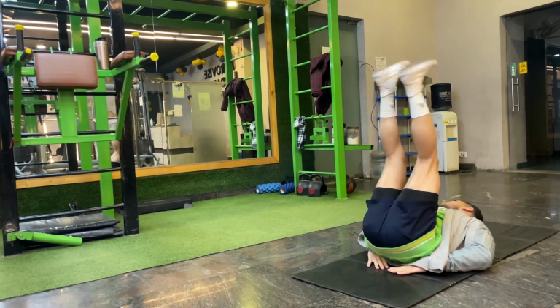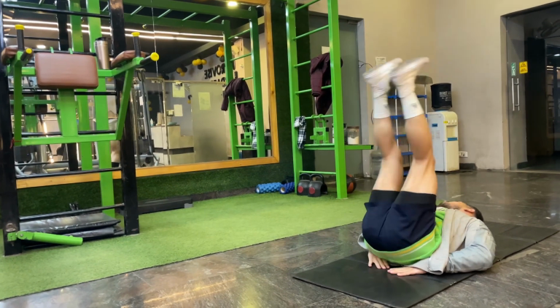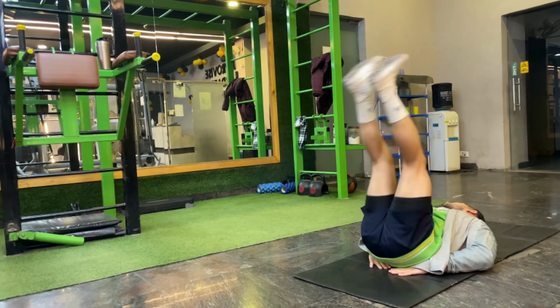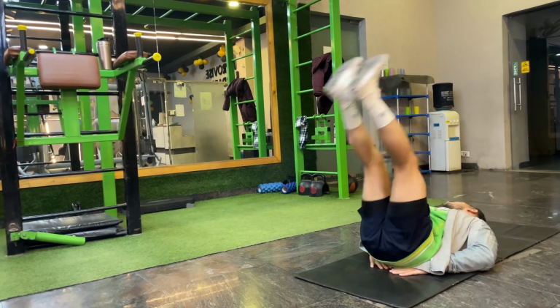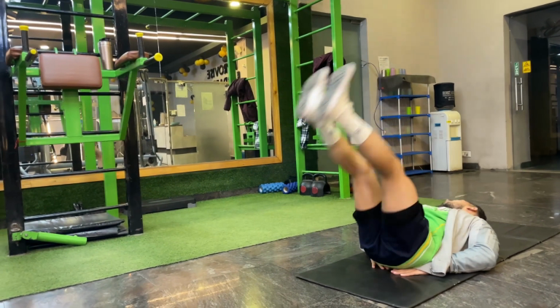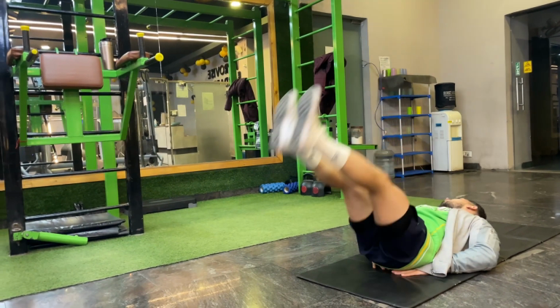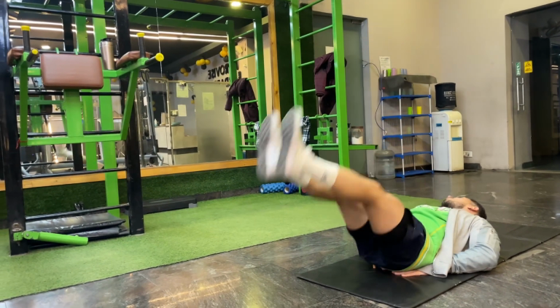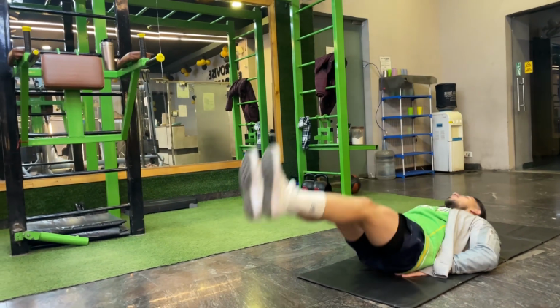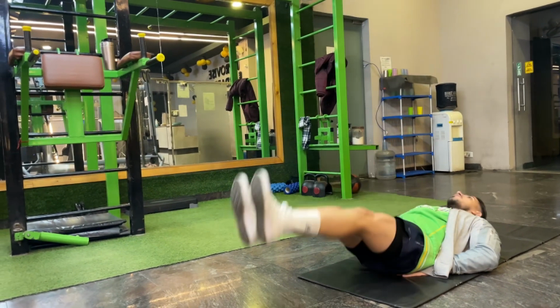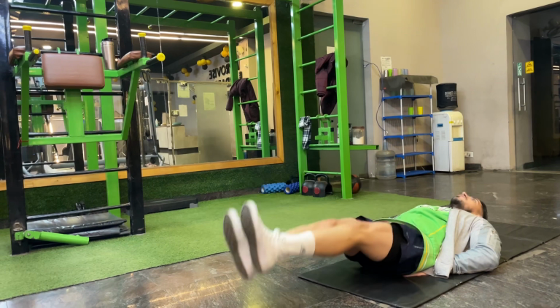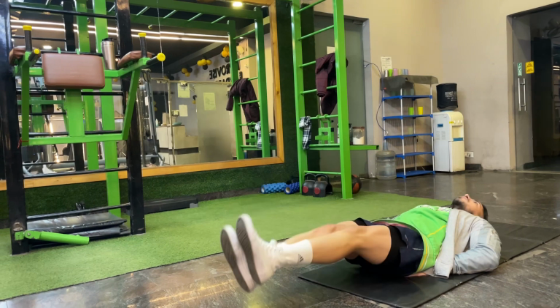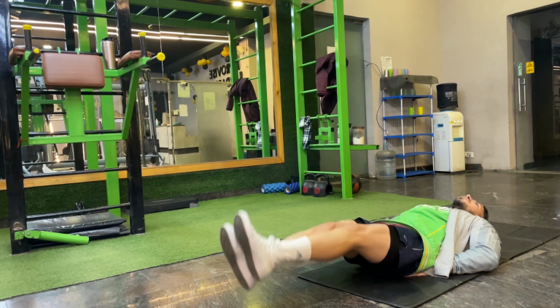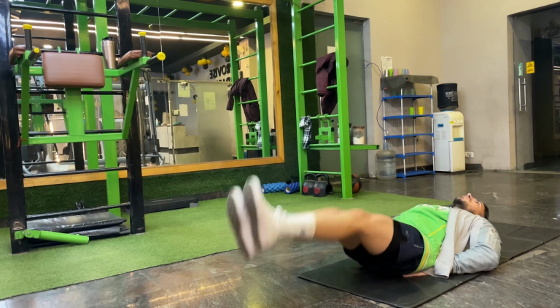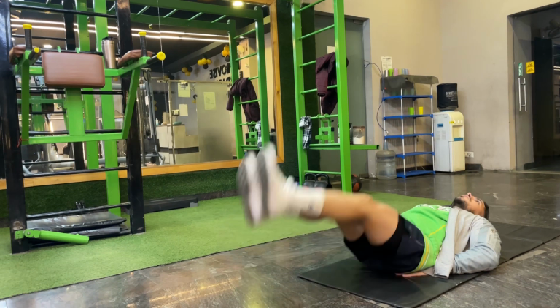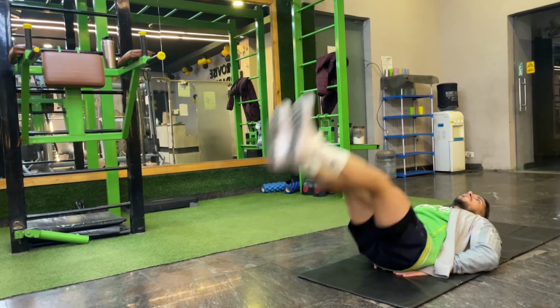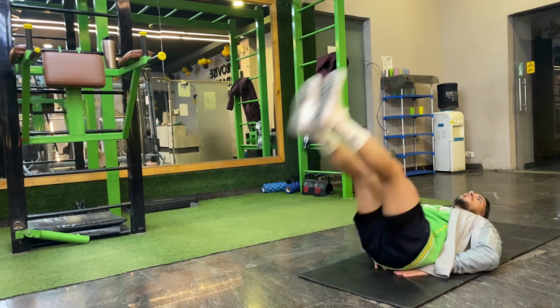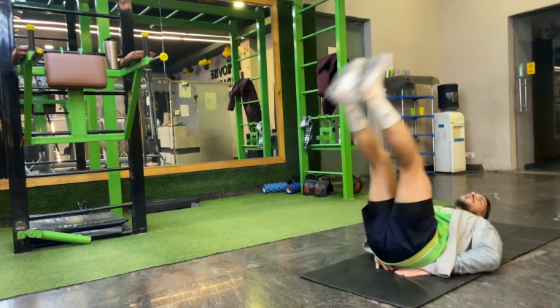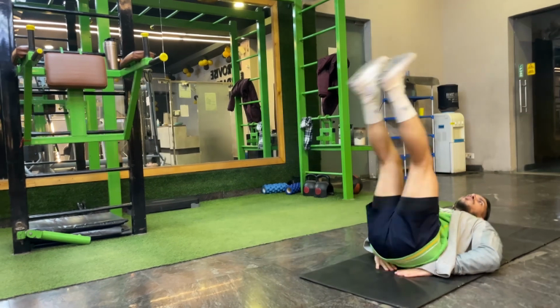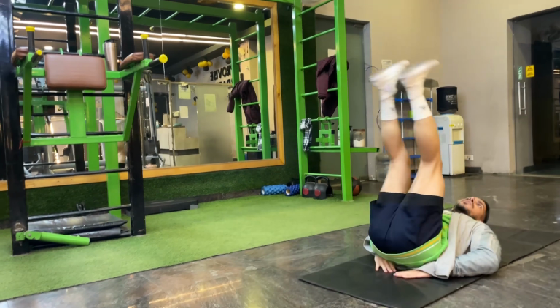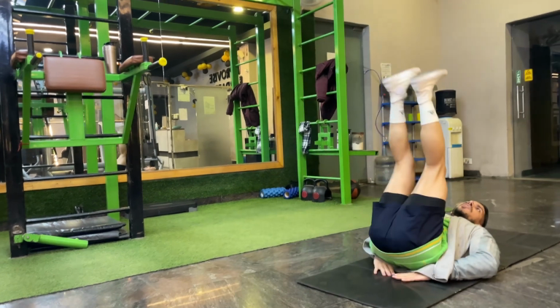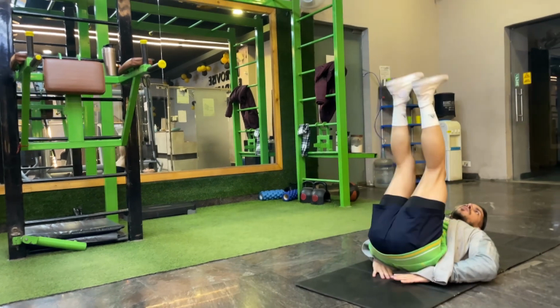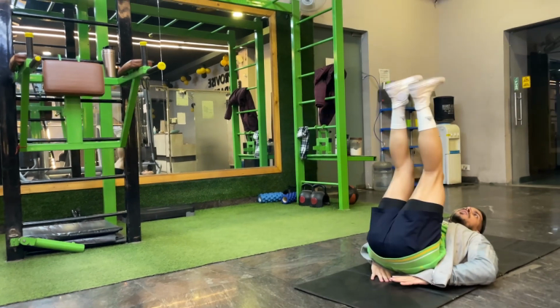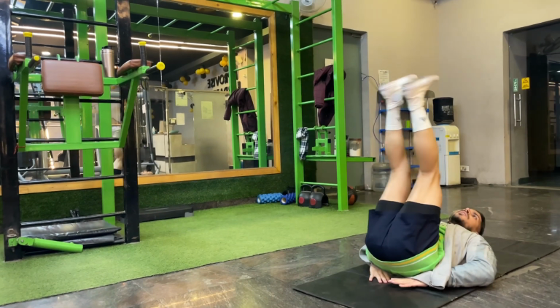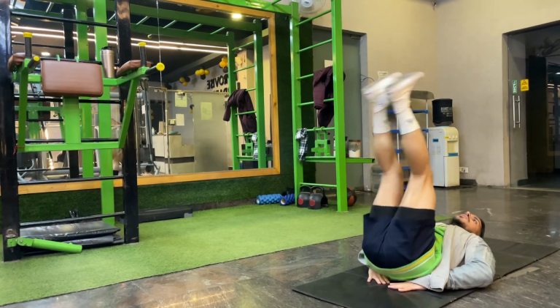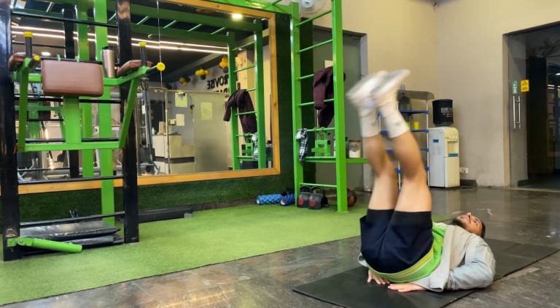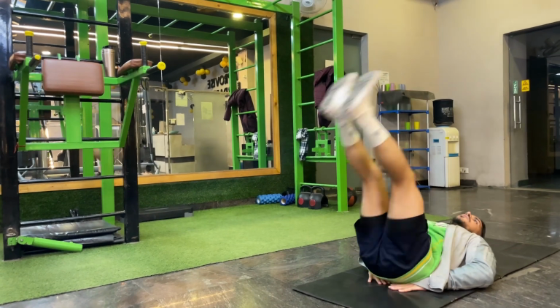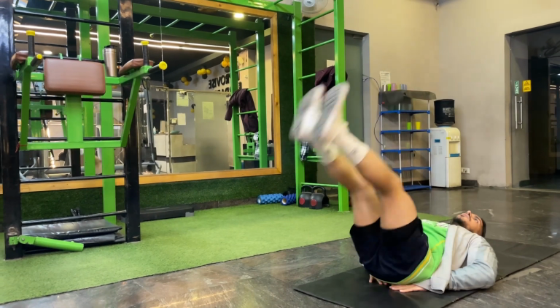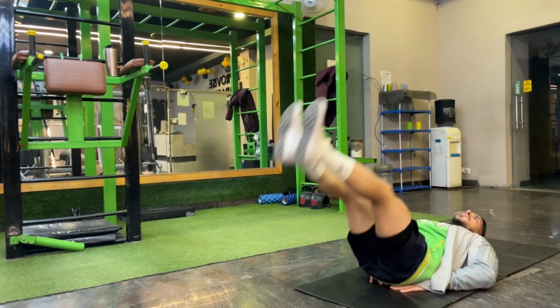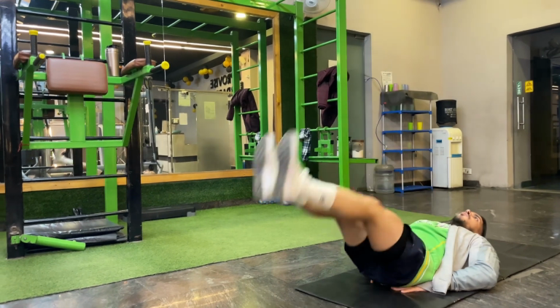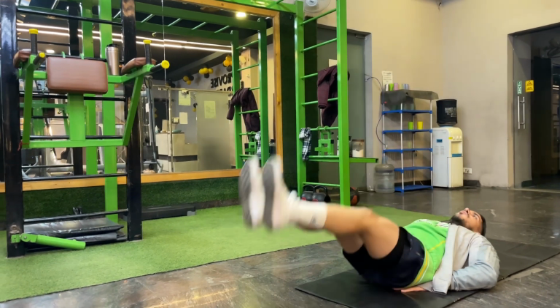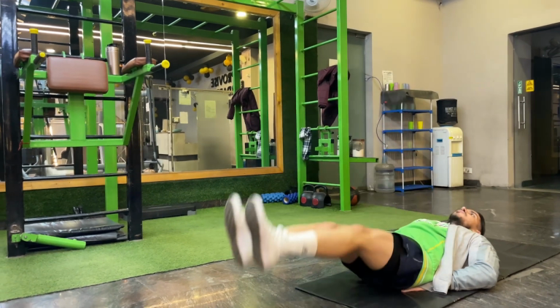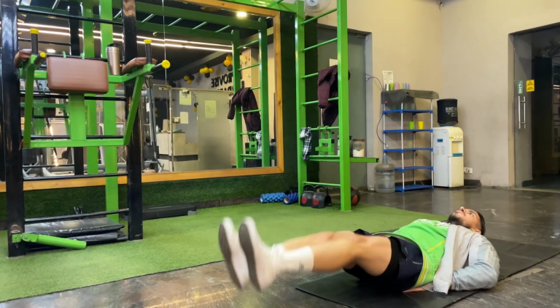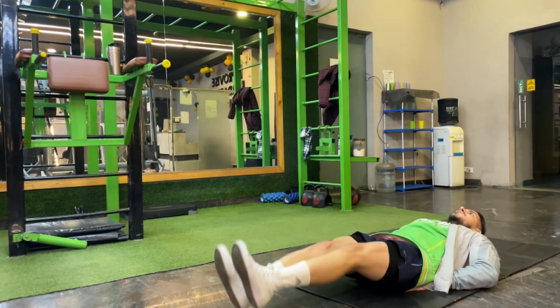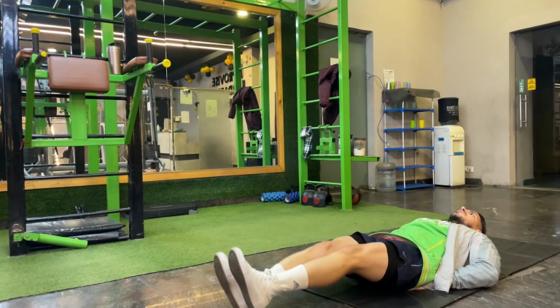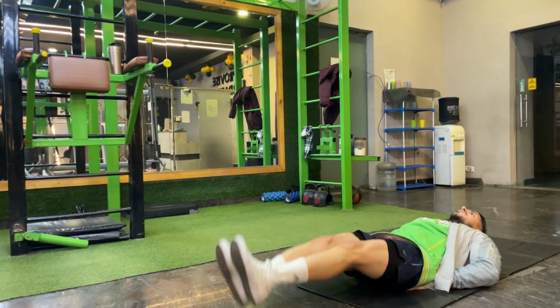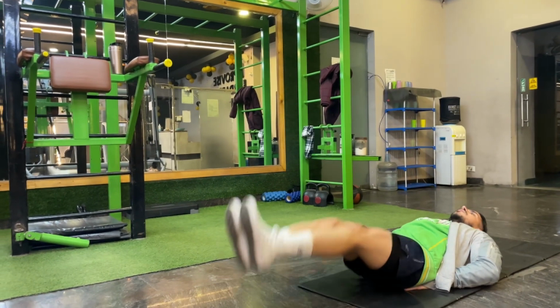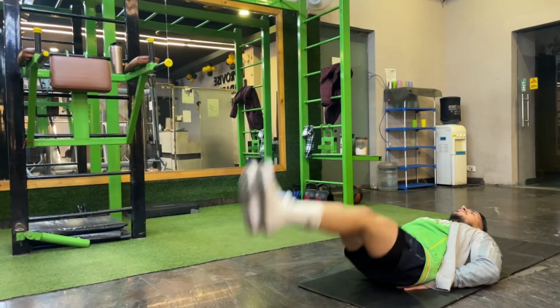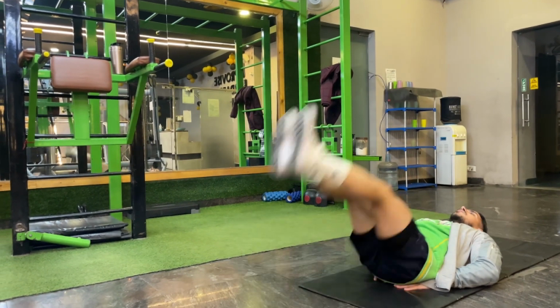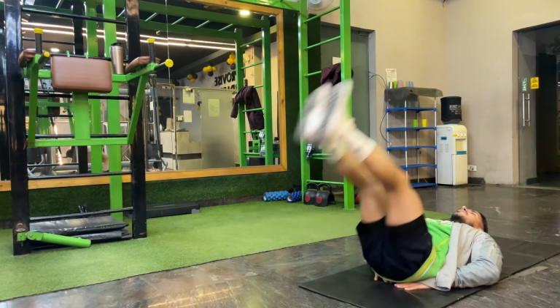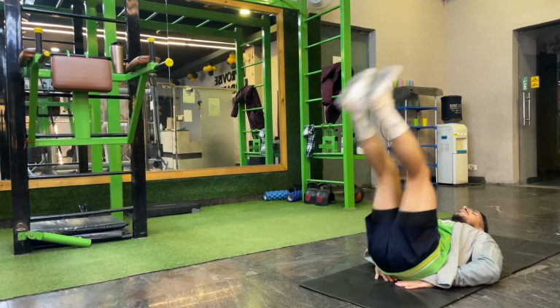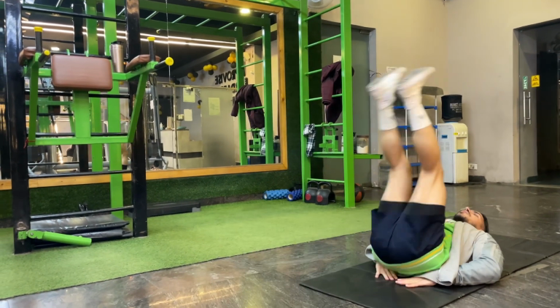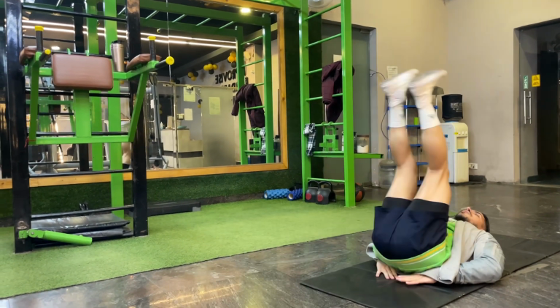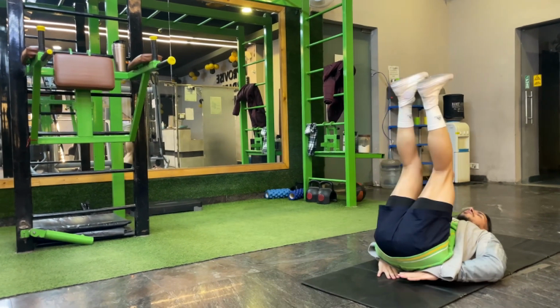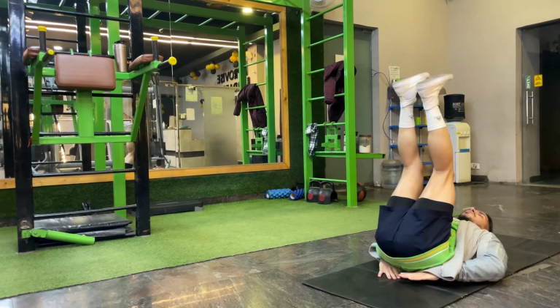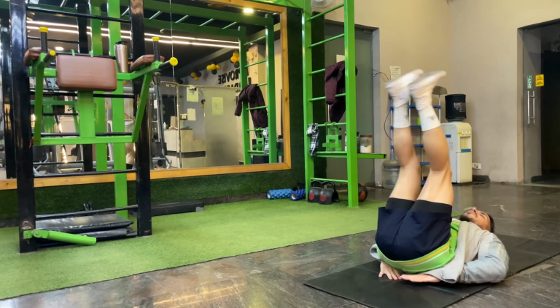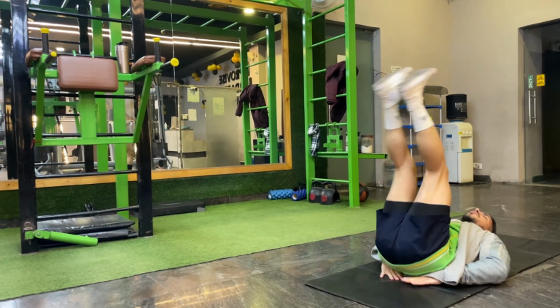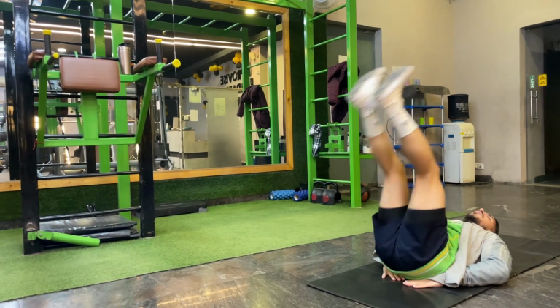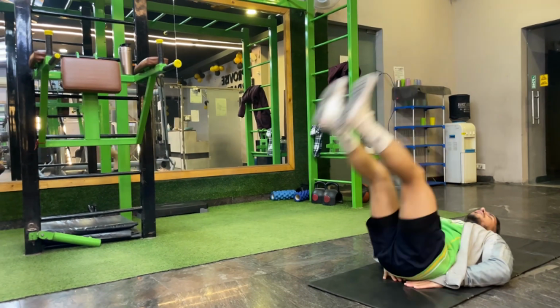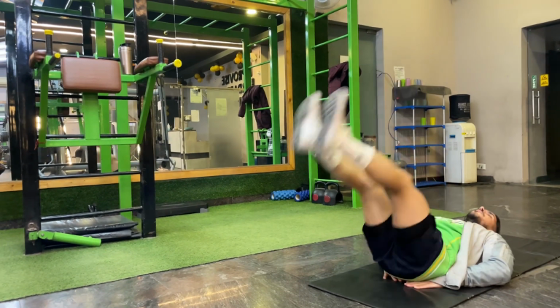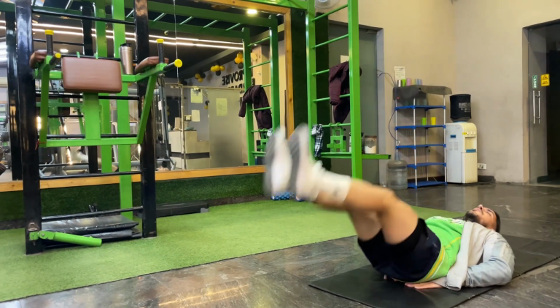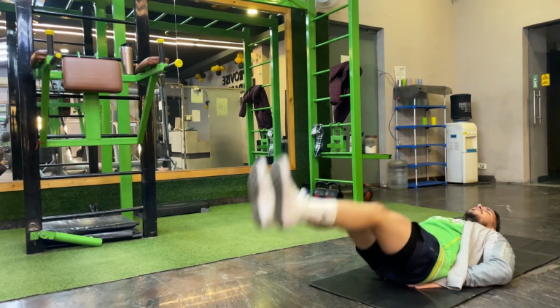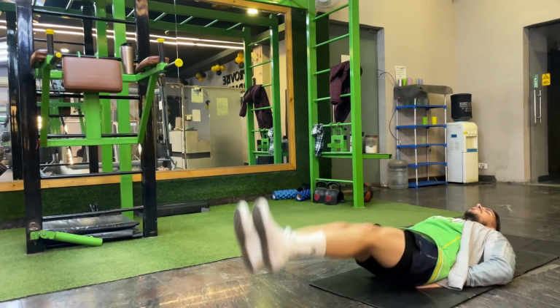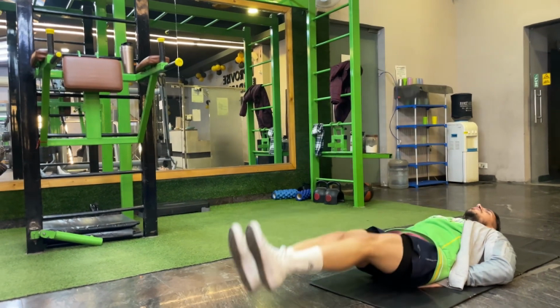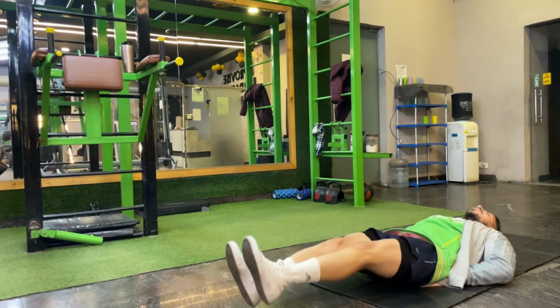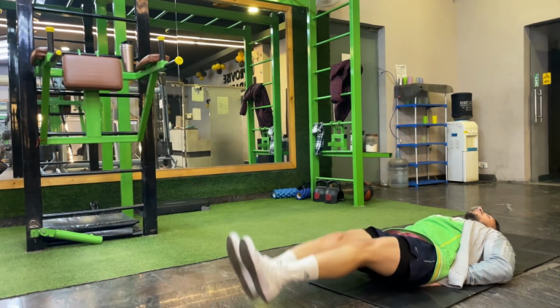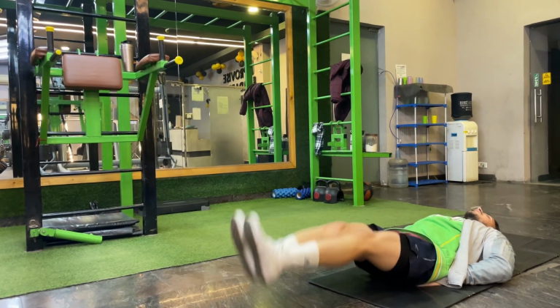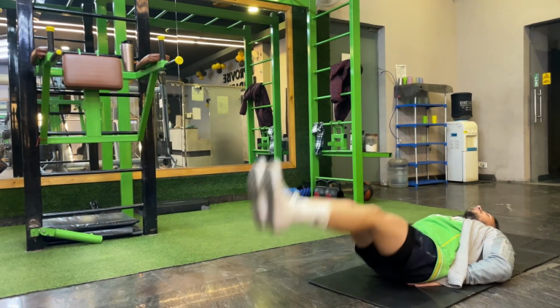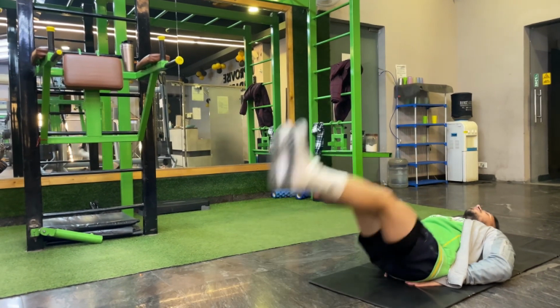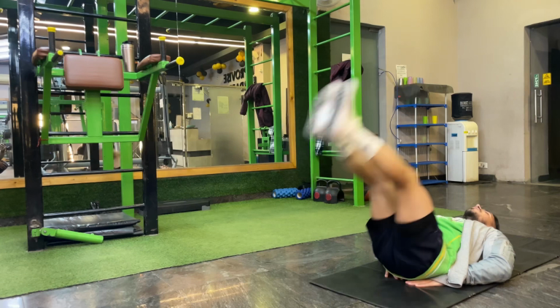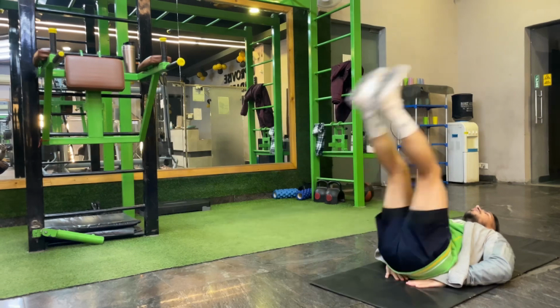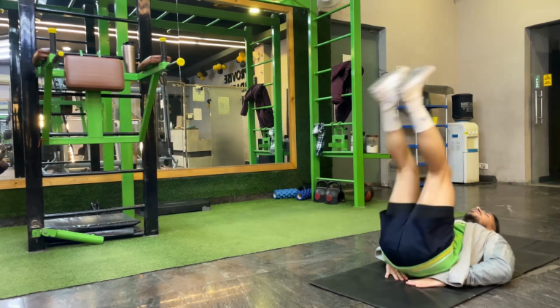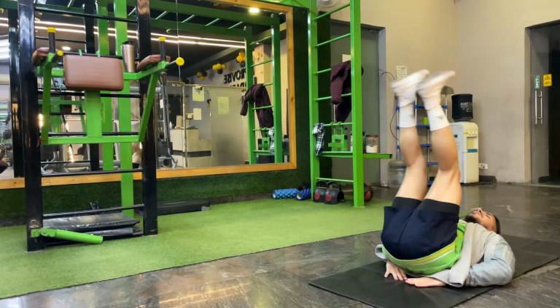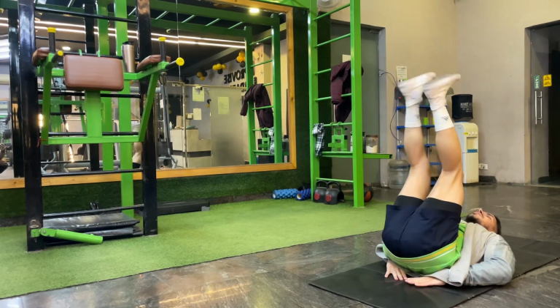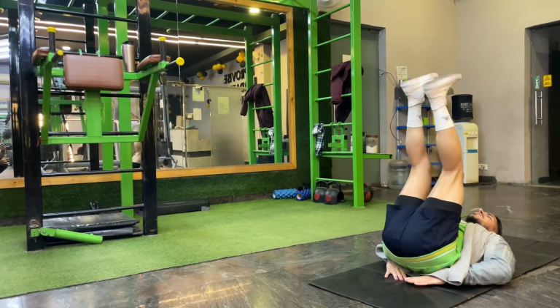For repetition count: when you raise your legs, breathe out; when going downwards, breathe in. We will do 15 repetitions and 3 sets.